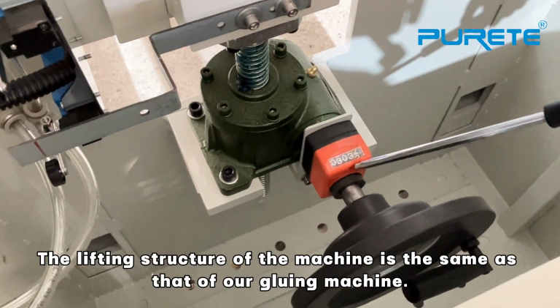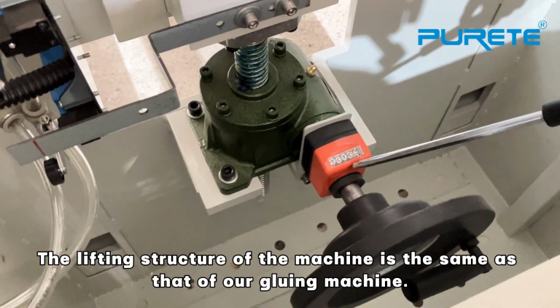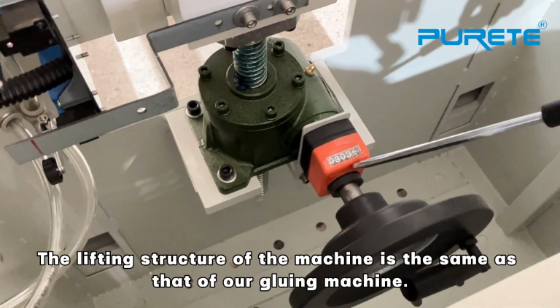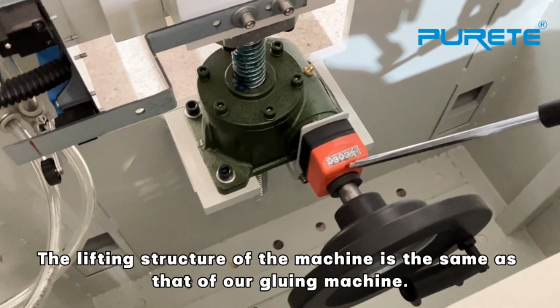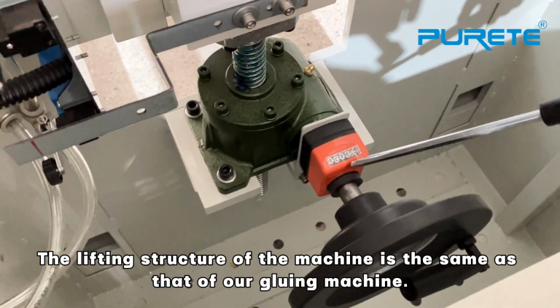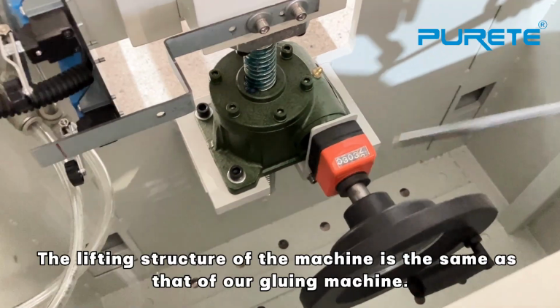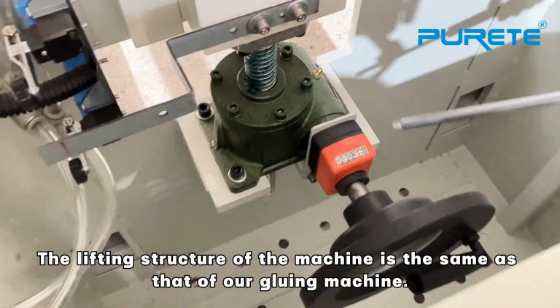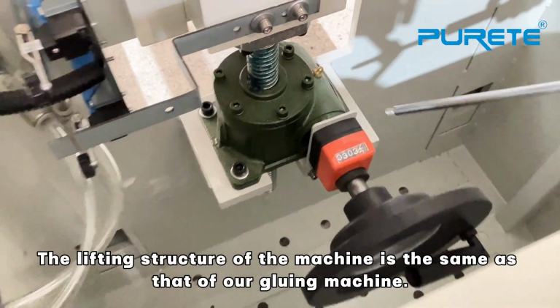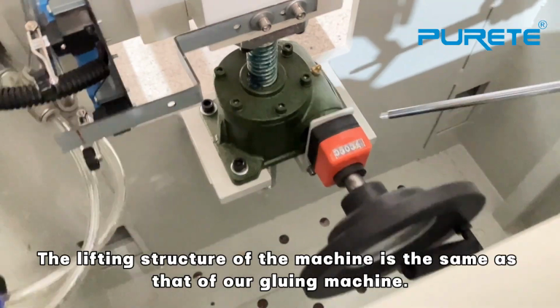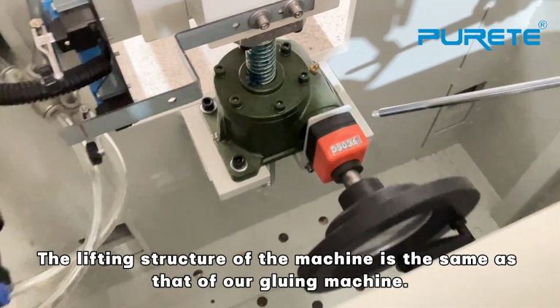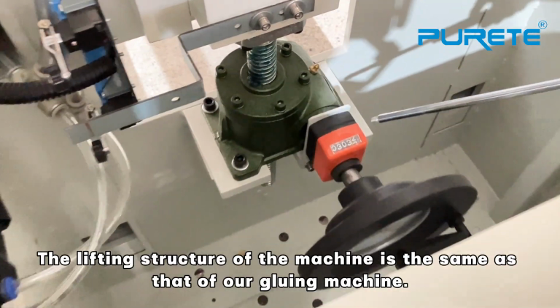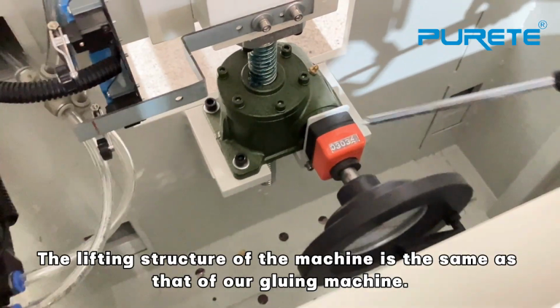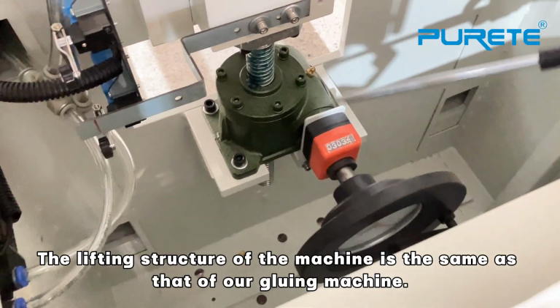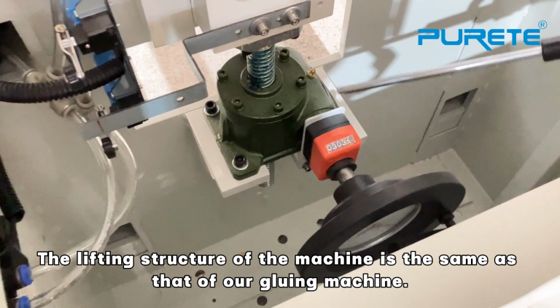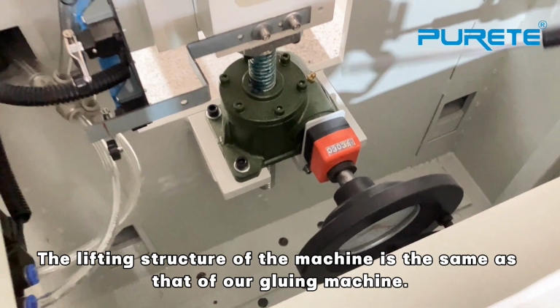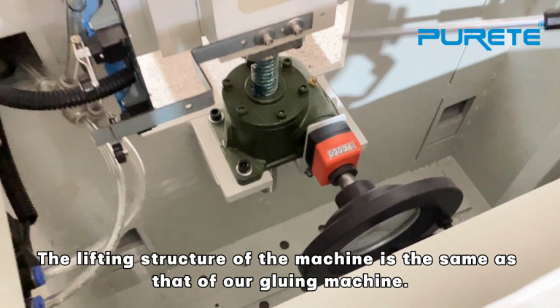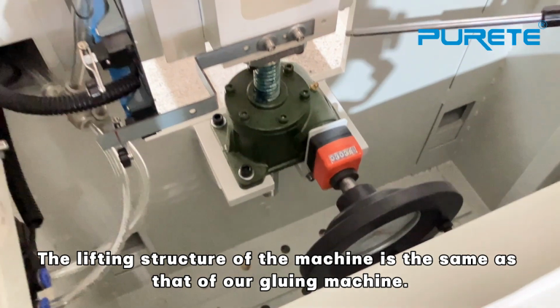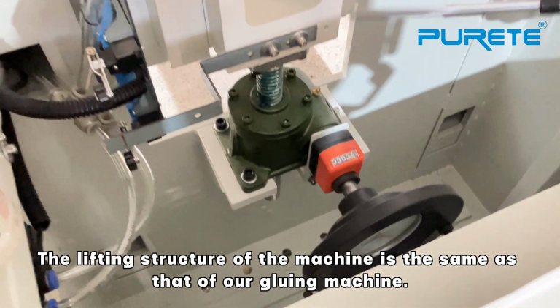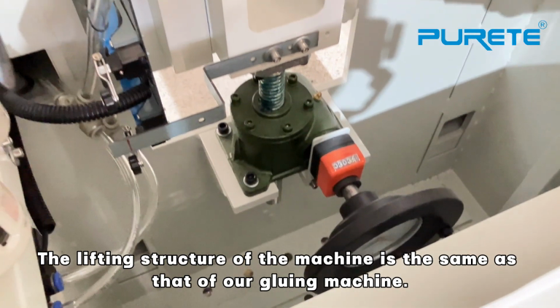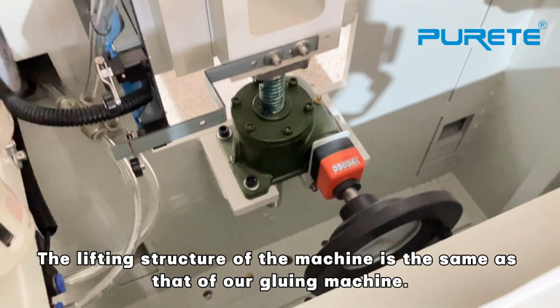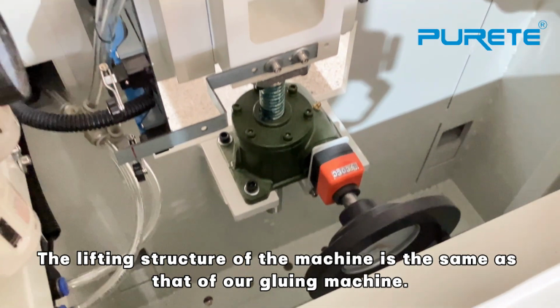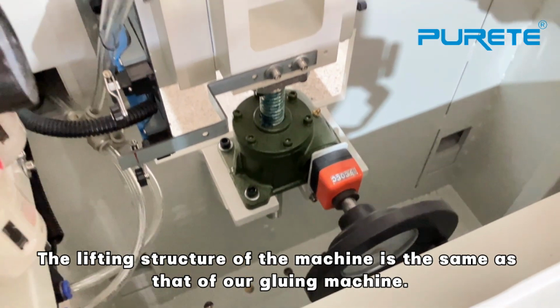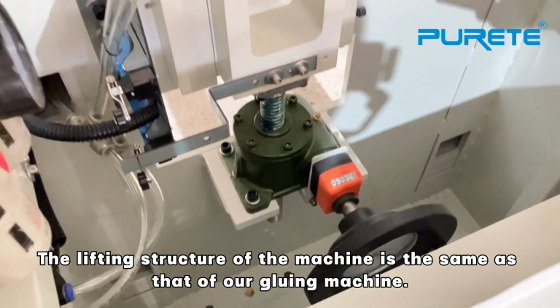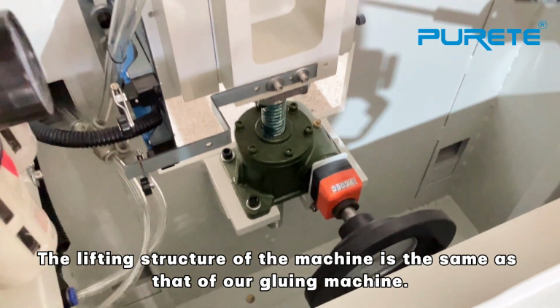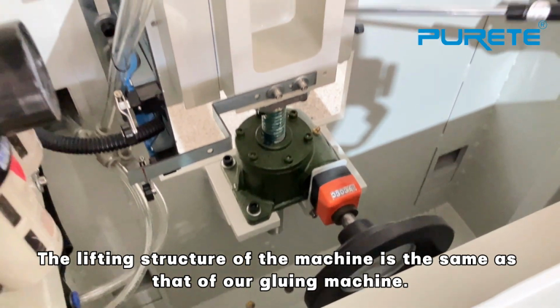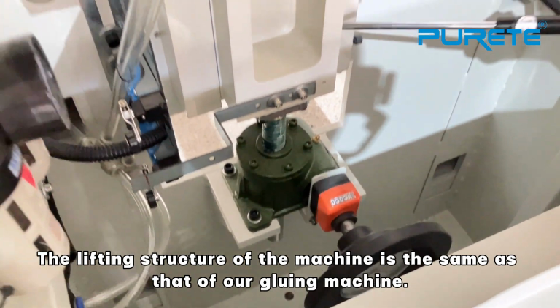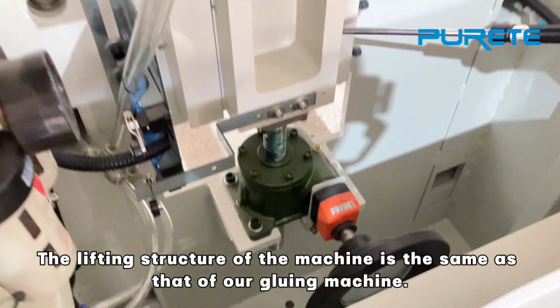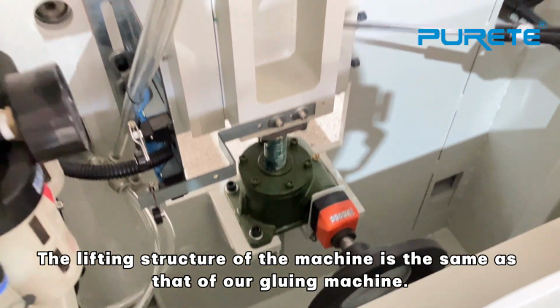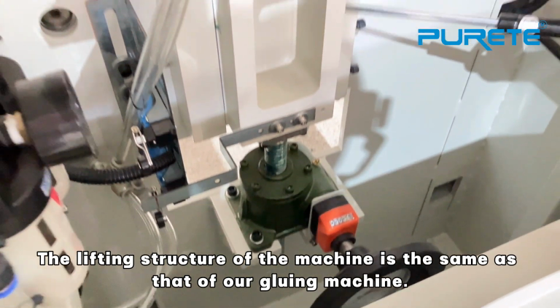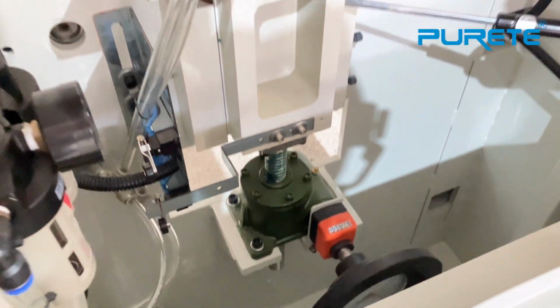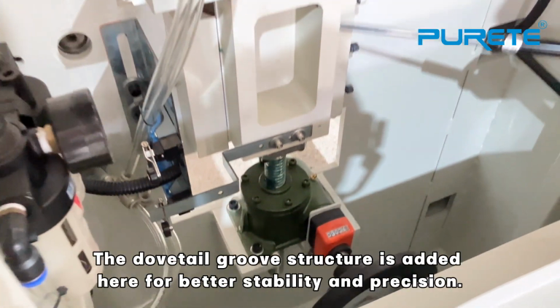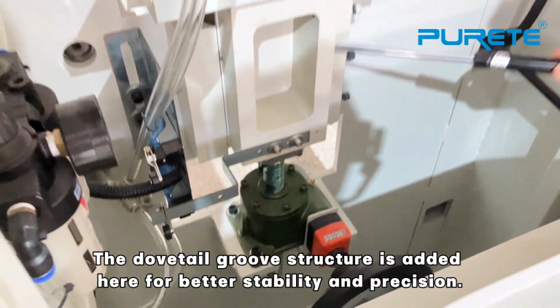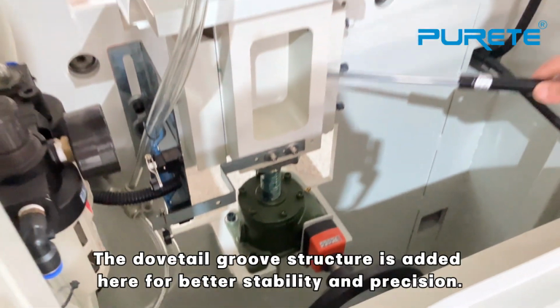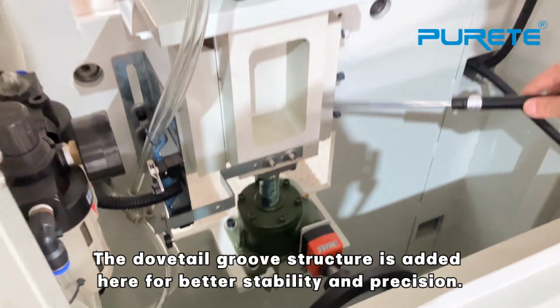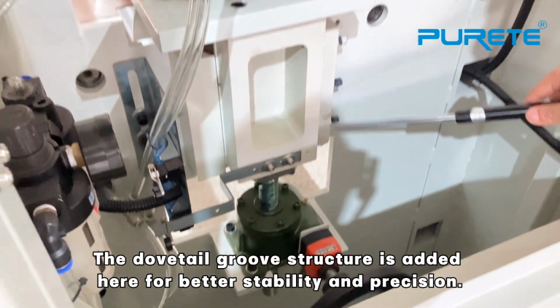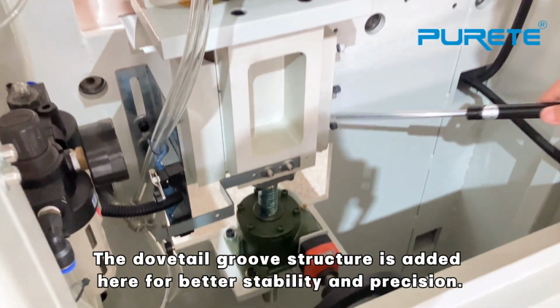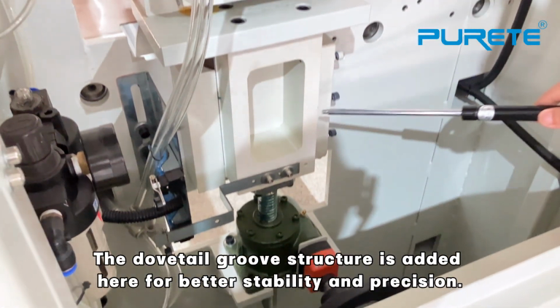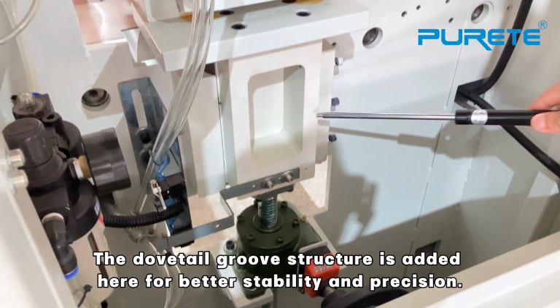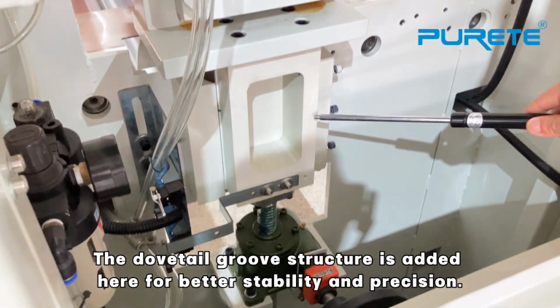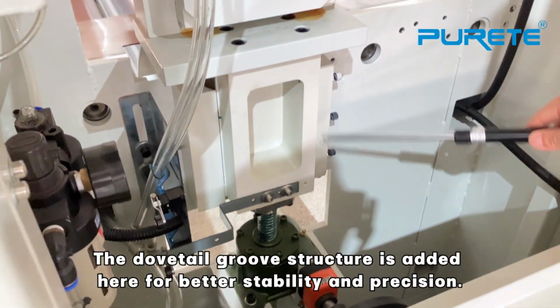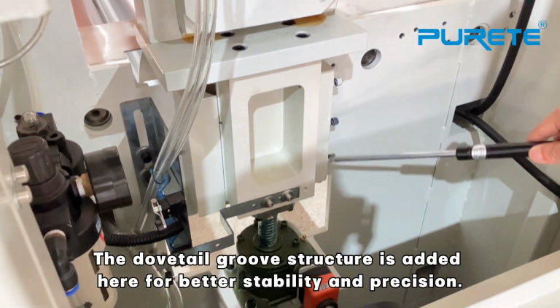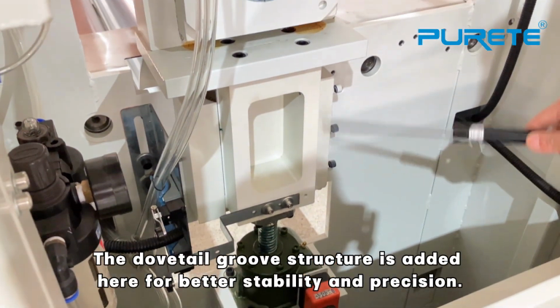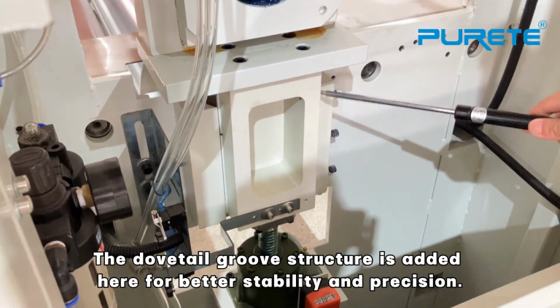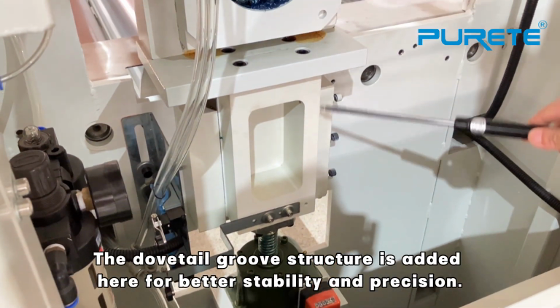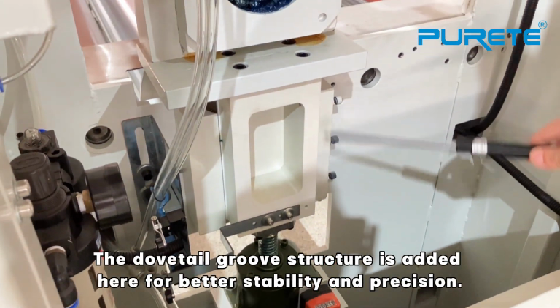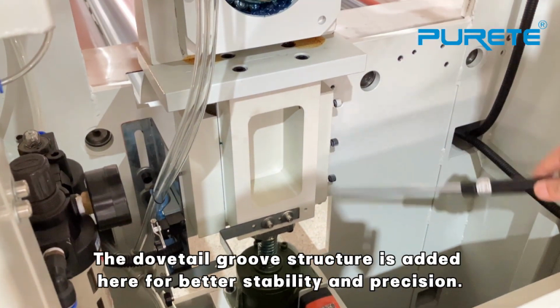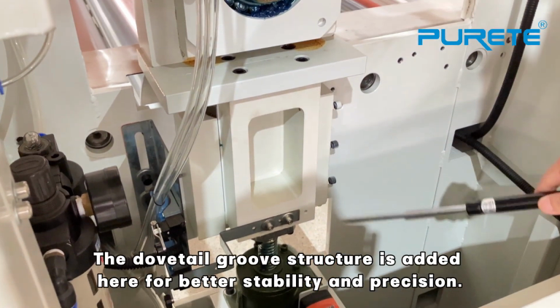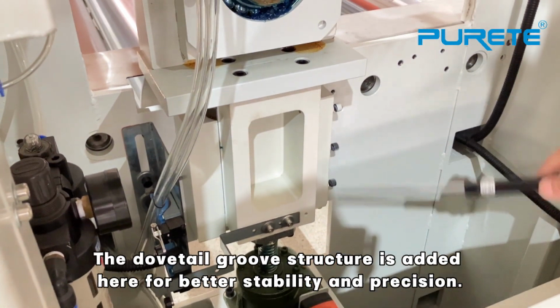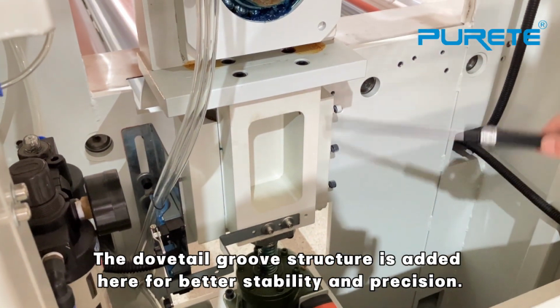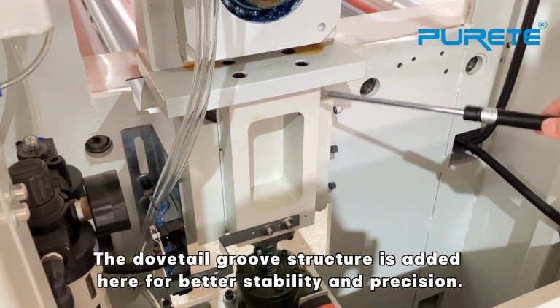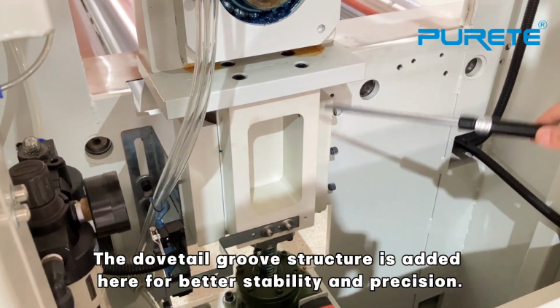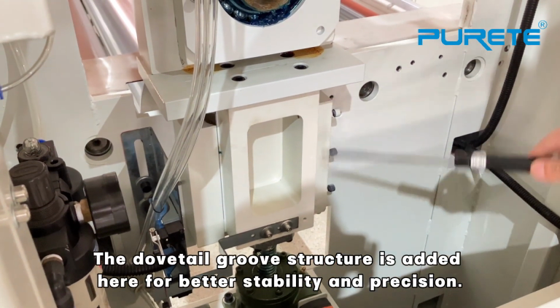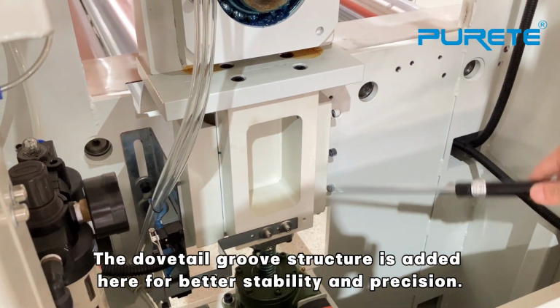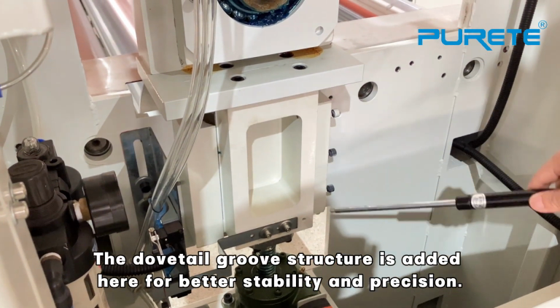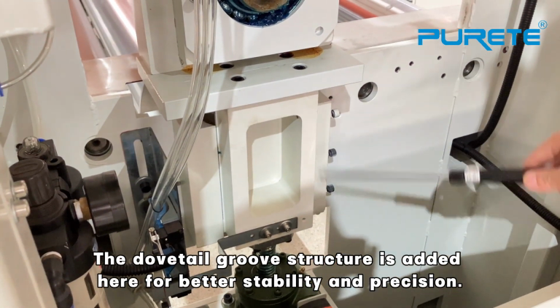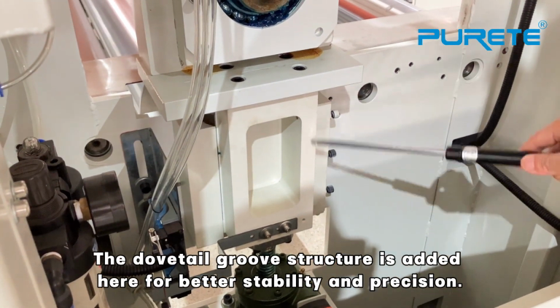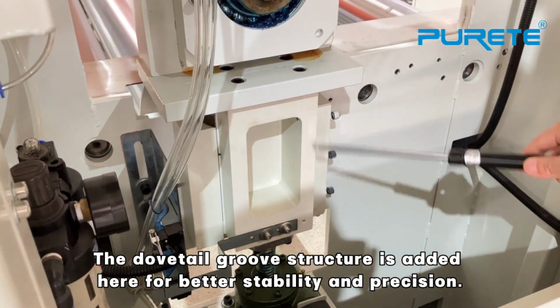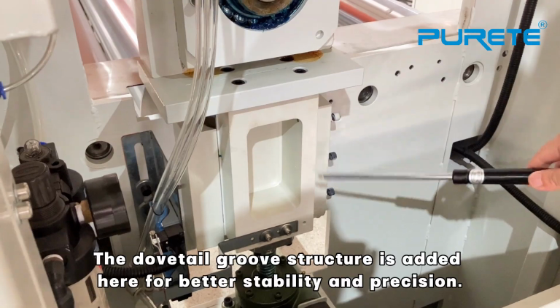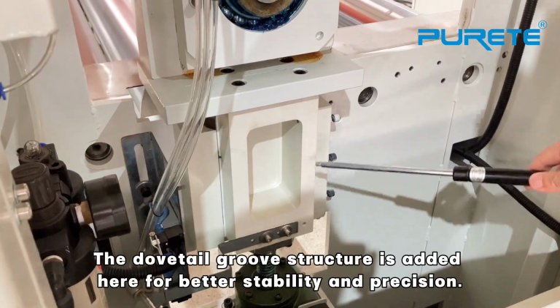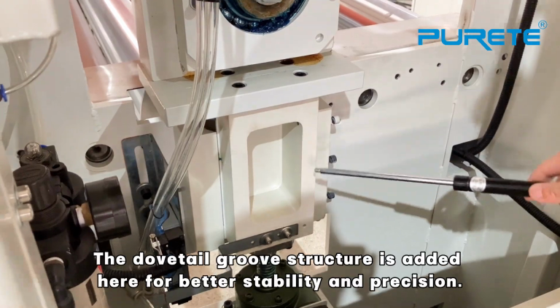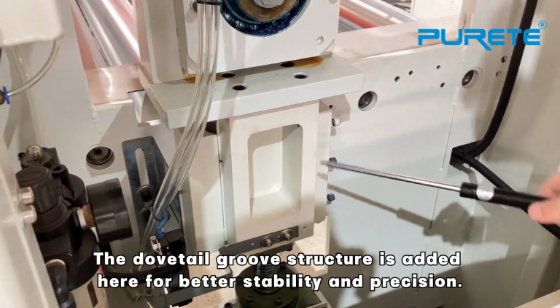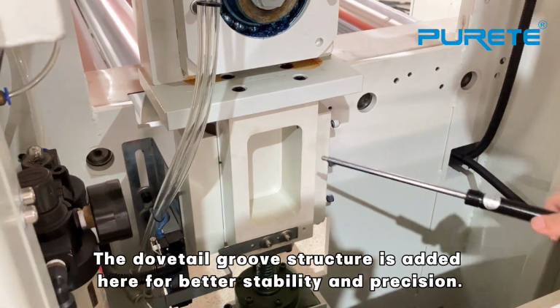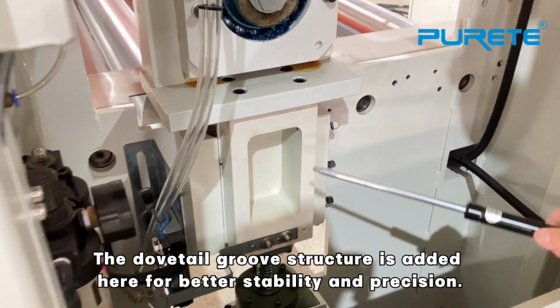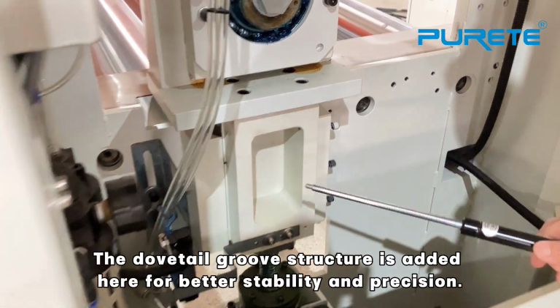The lifting structure of the machine is in a semi-state for the gluing machine. The dovetail glue structure is used here for better stability and precision.